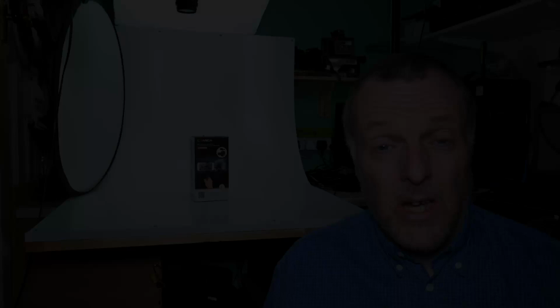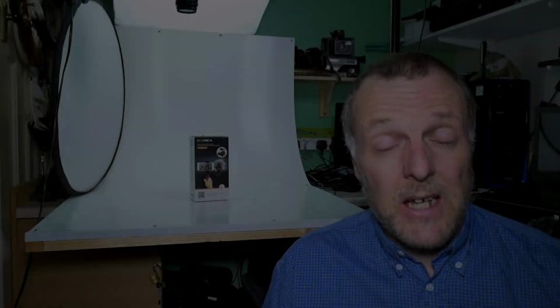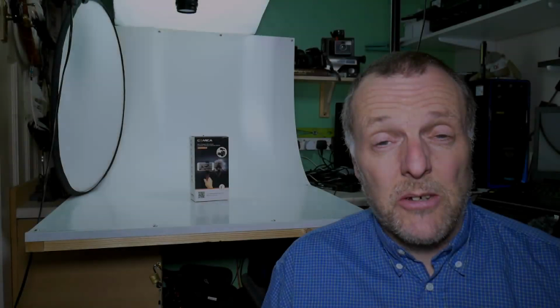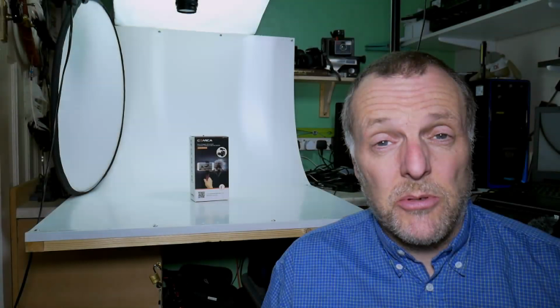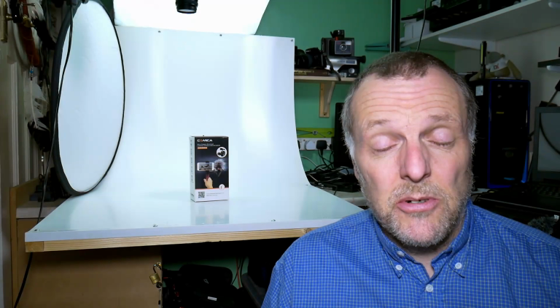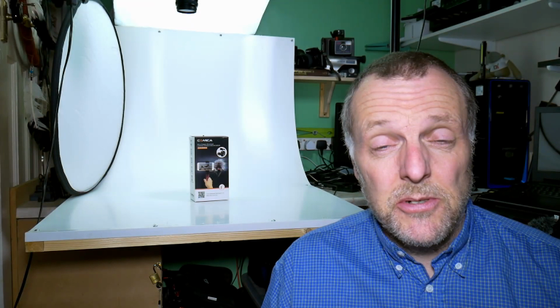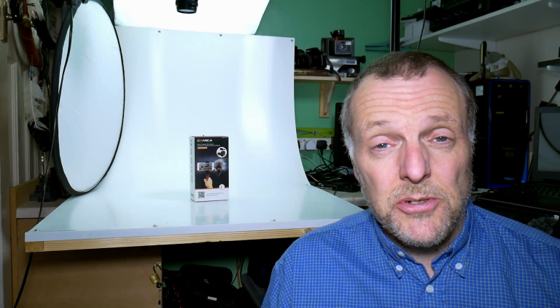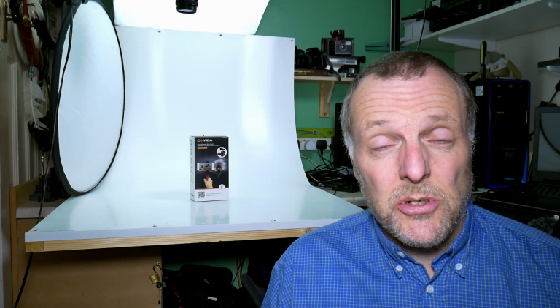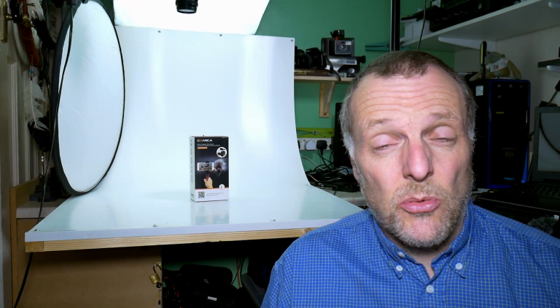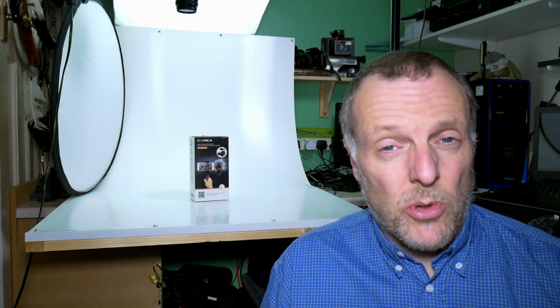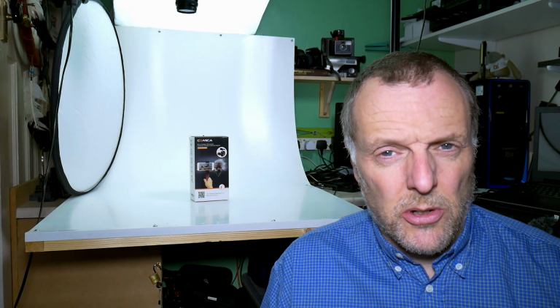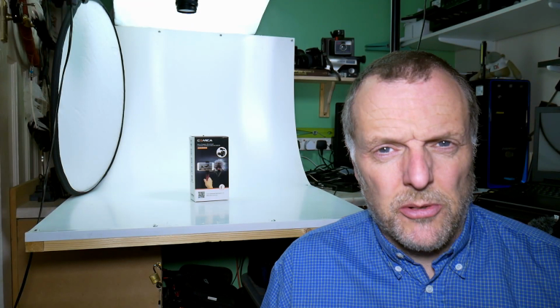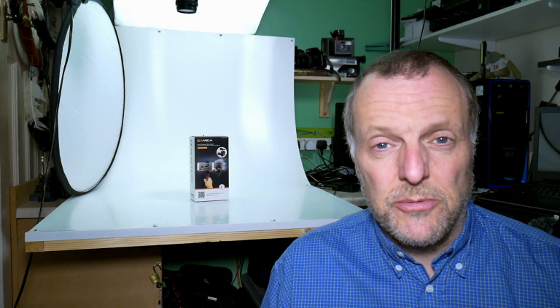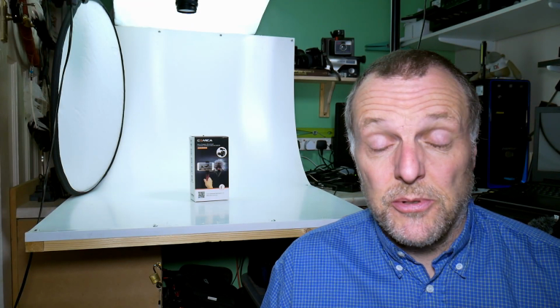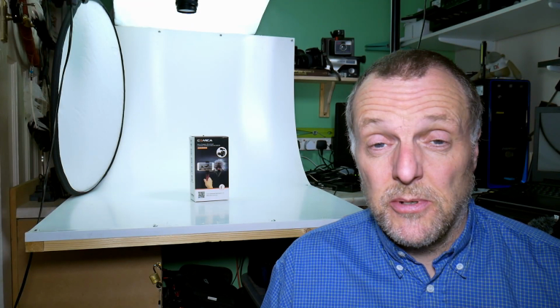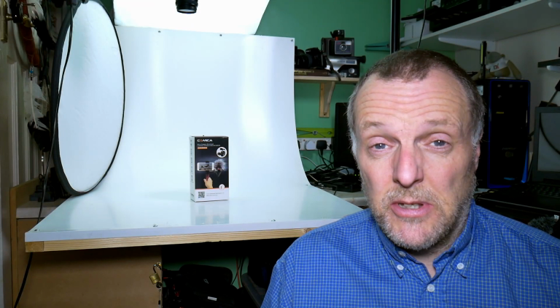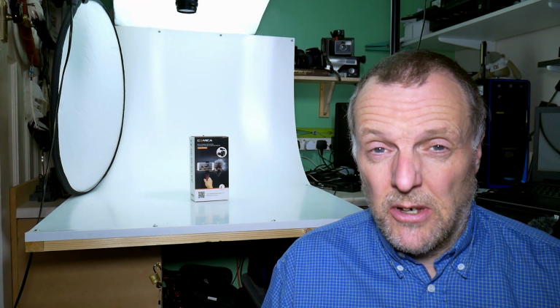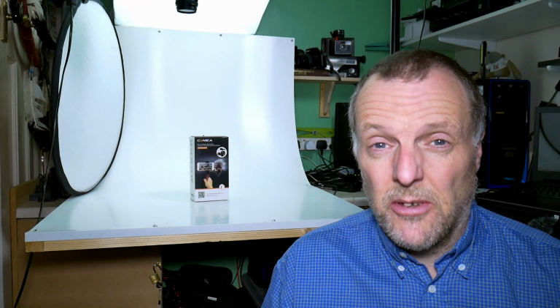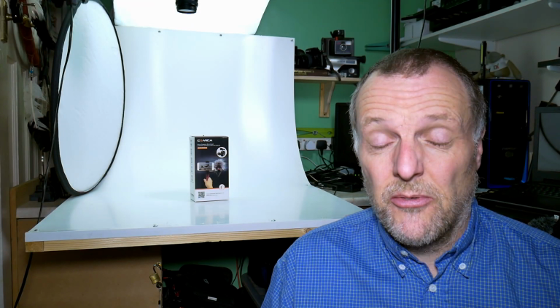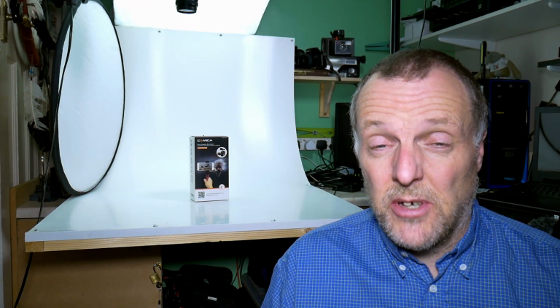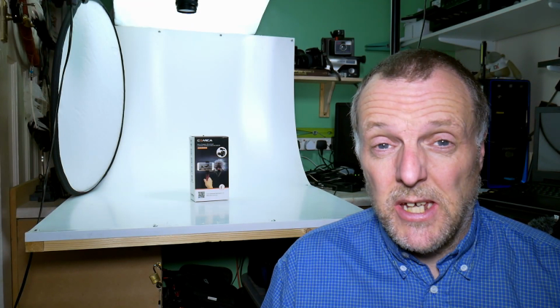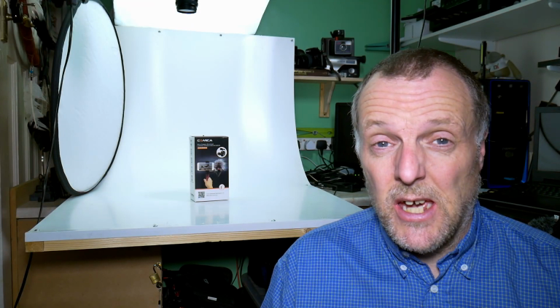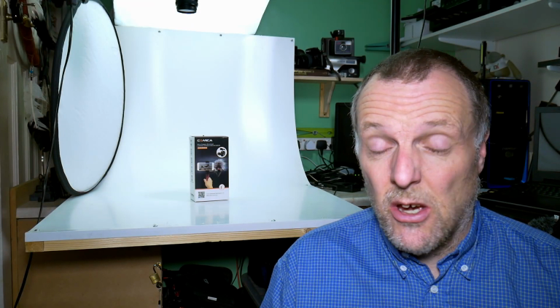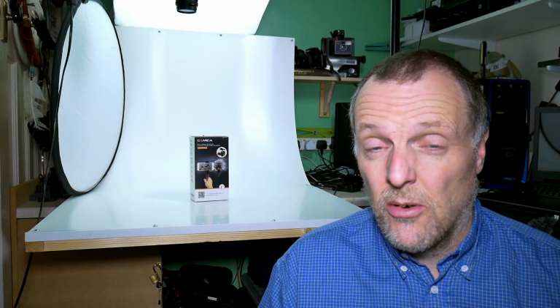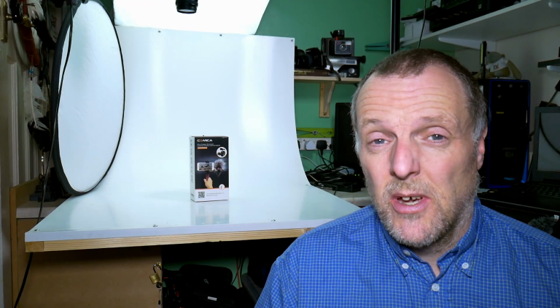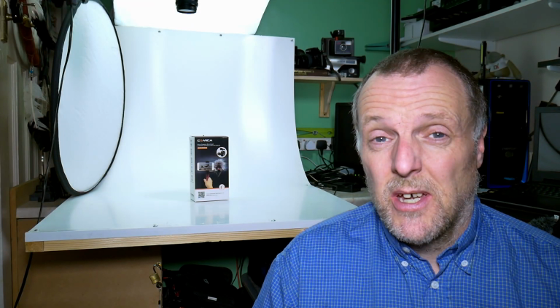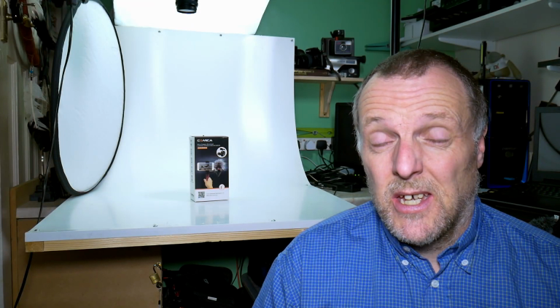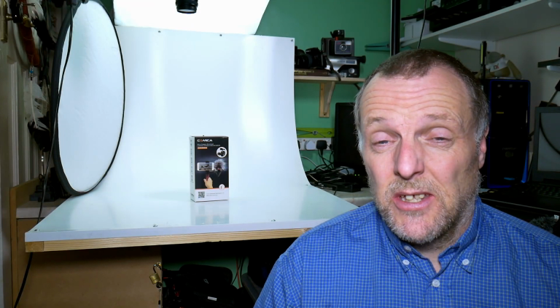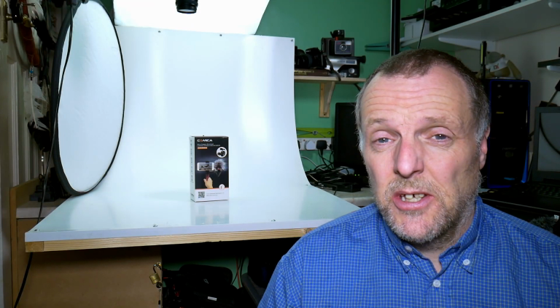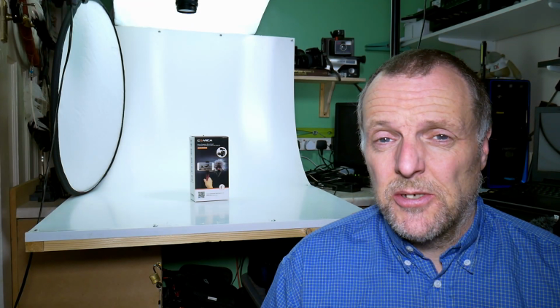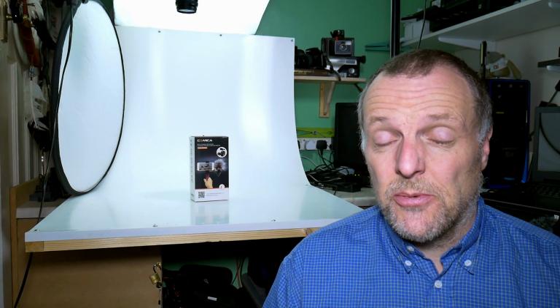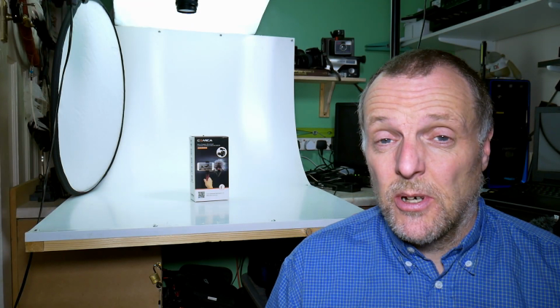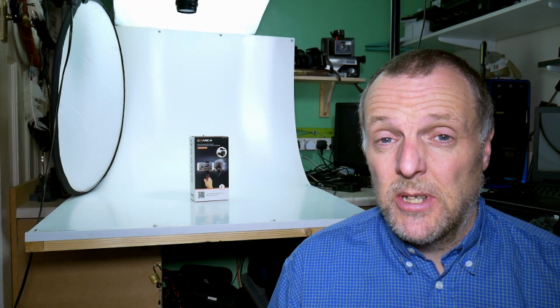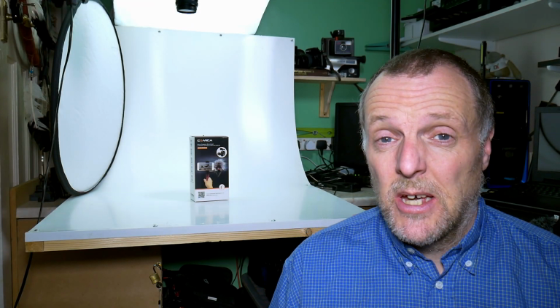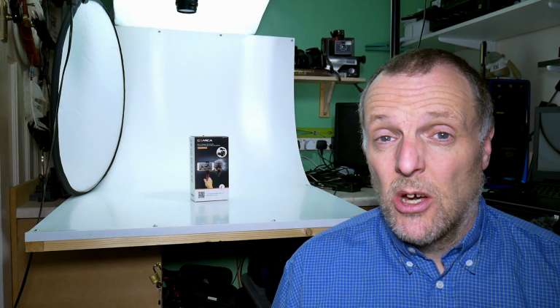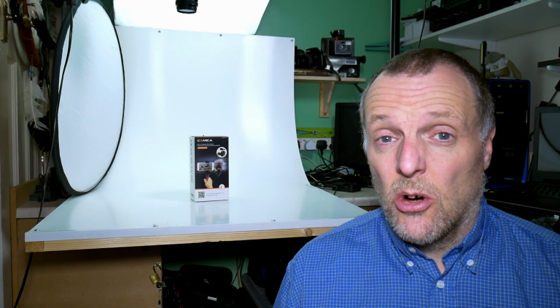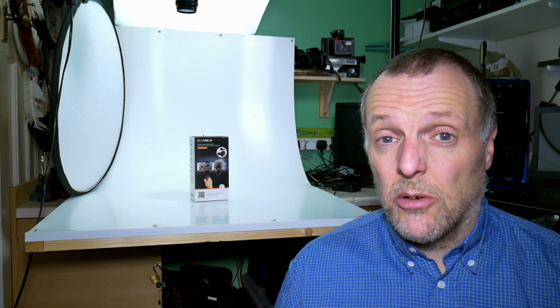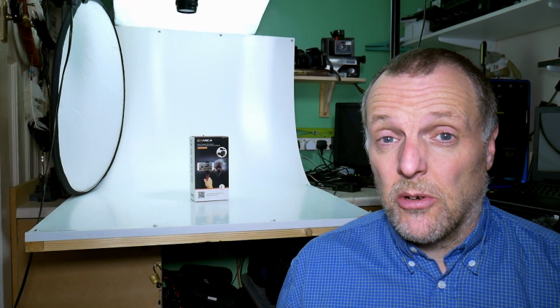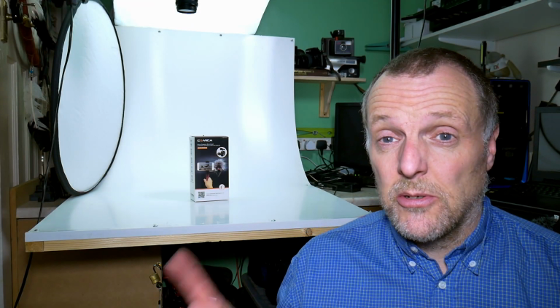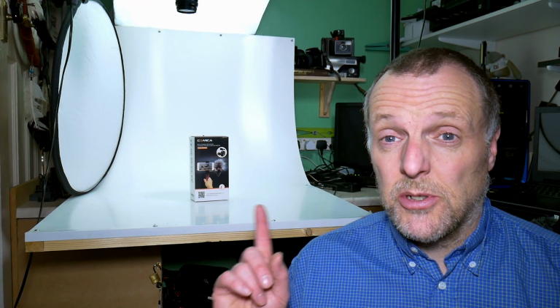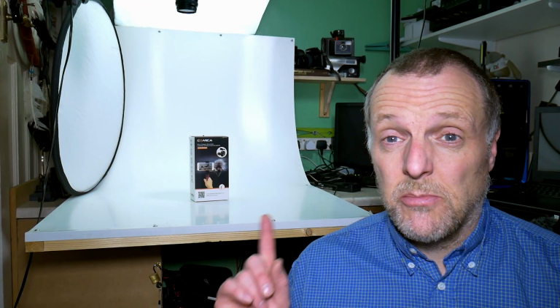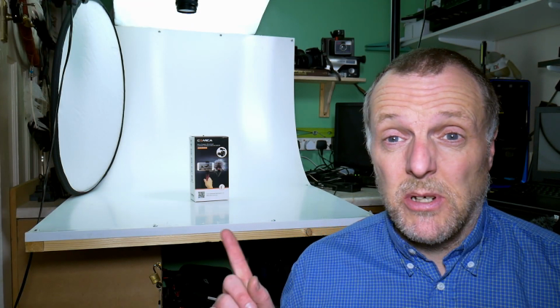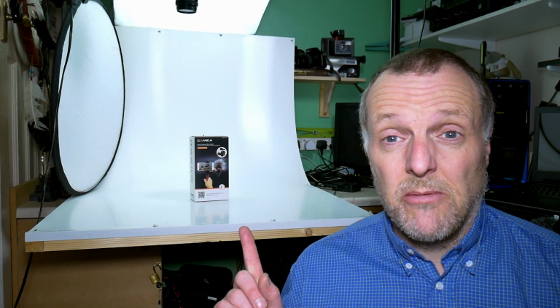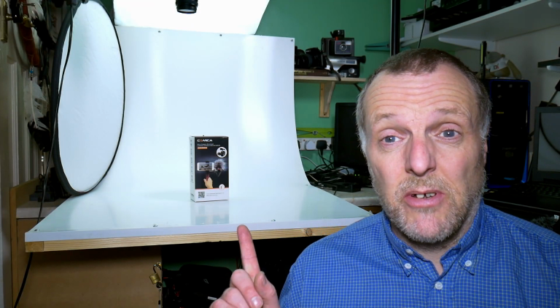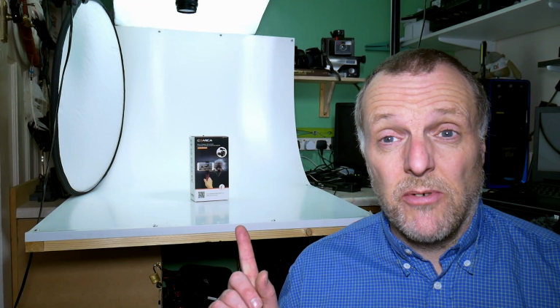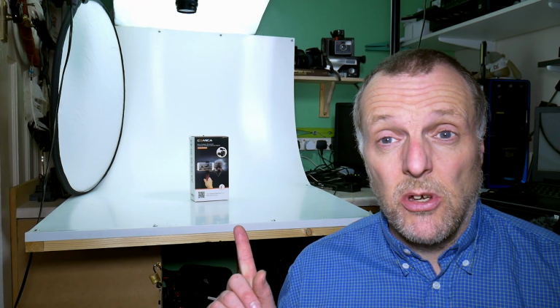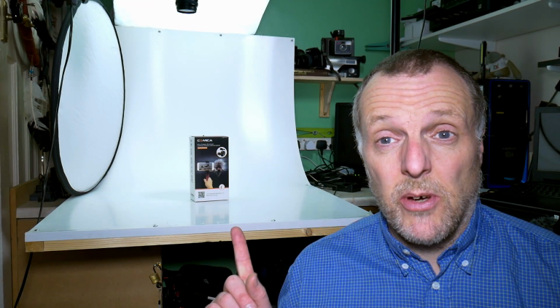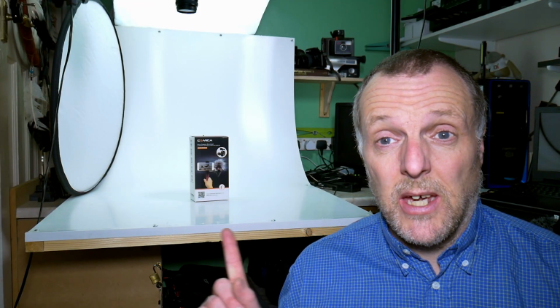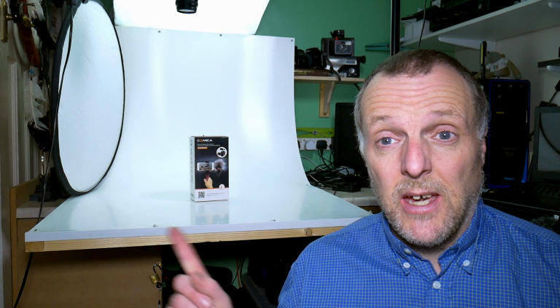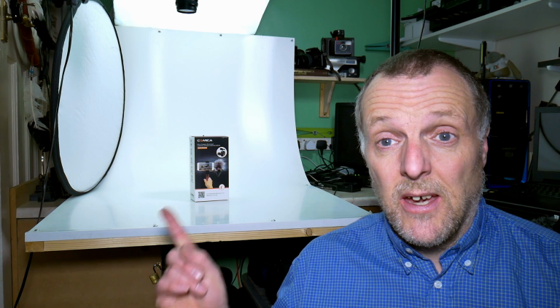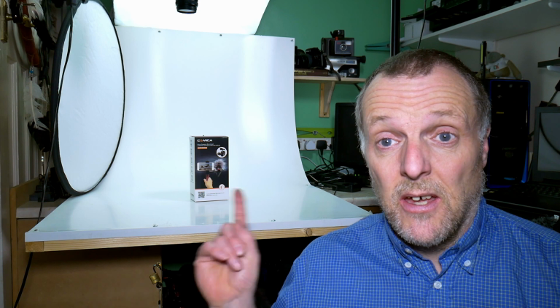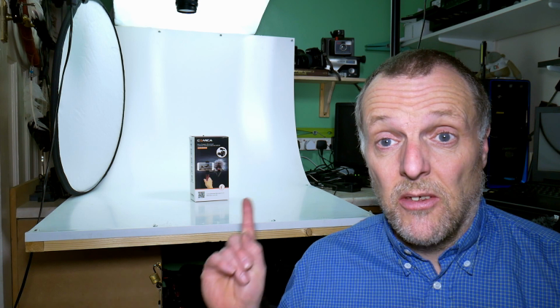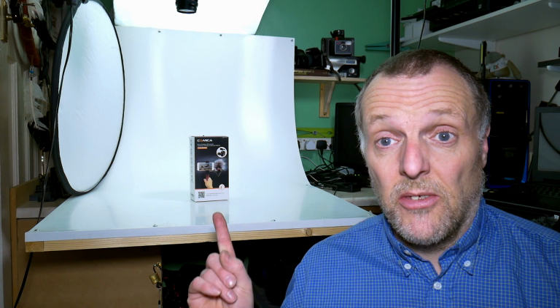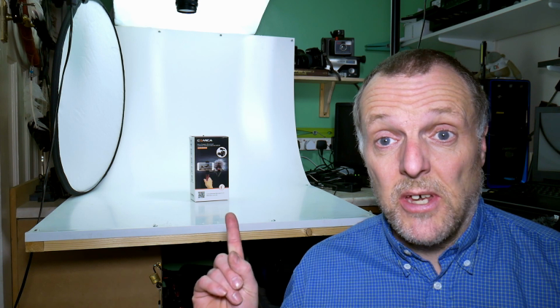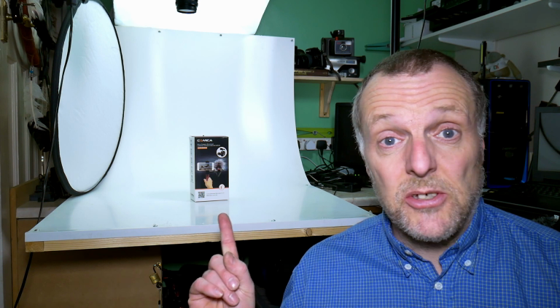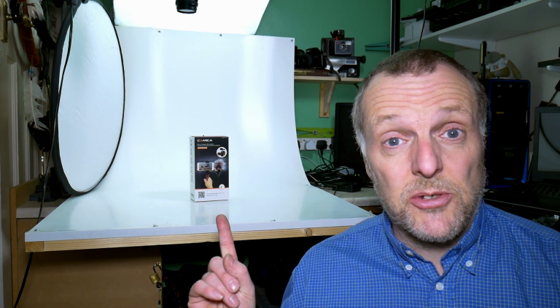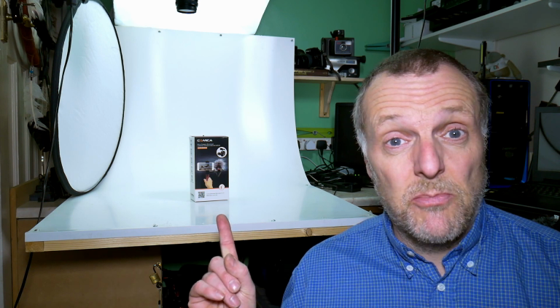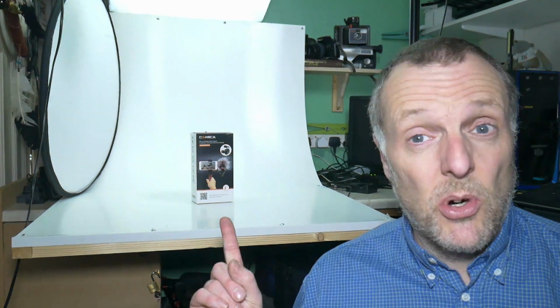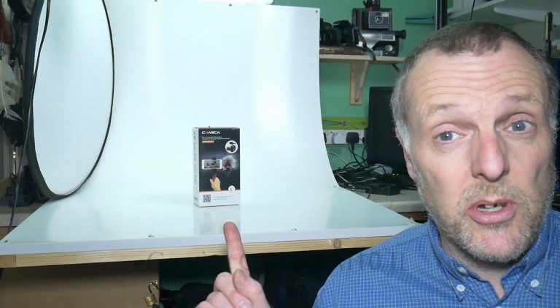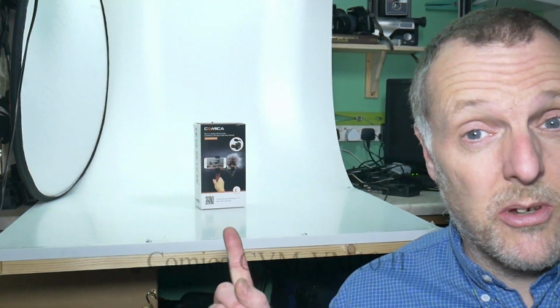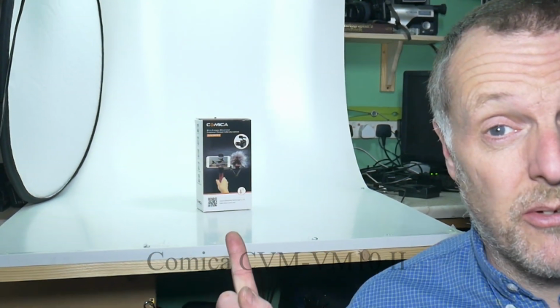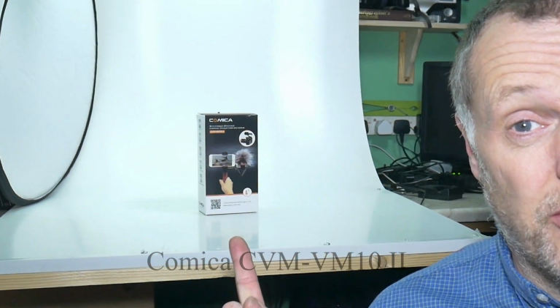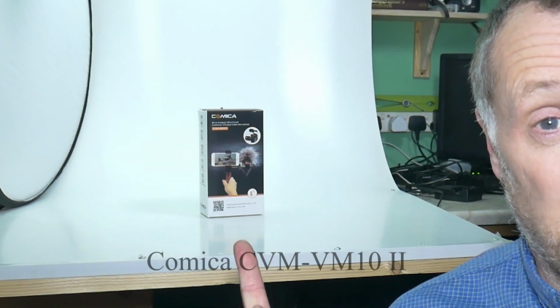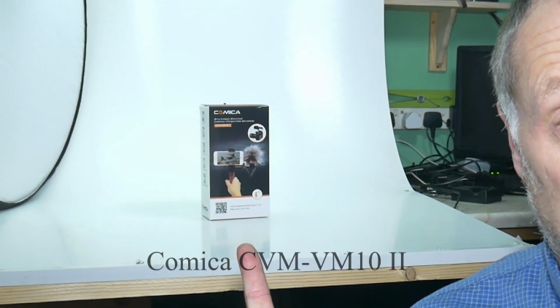Hello guys, welcome to another video. In this one I'm going to be reviewing this microphone.